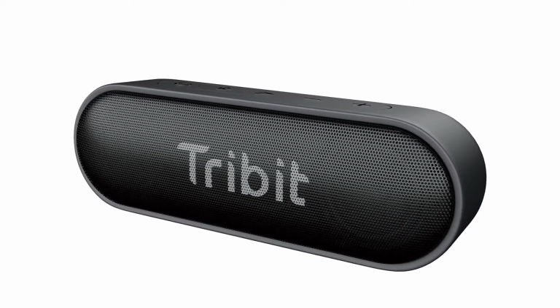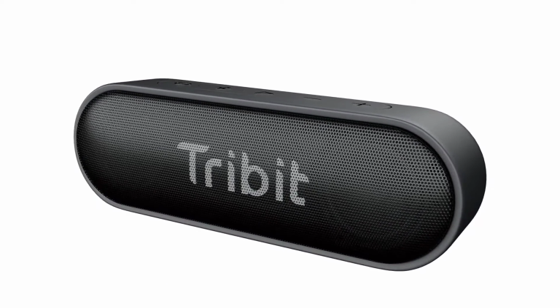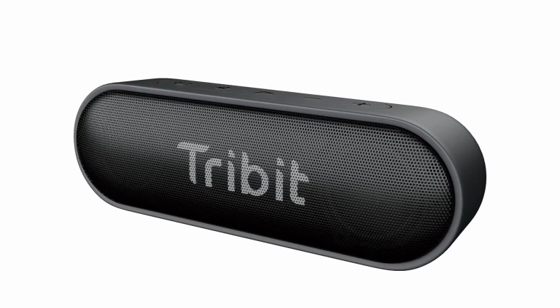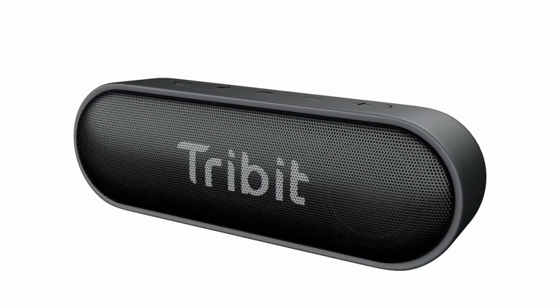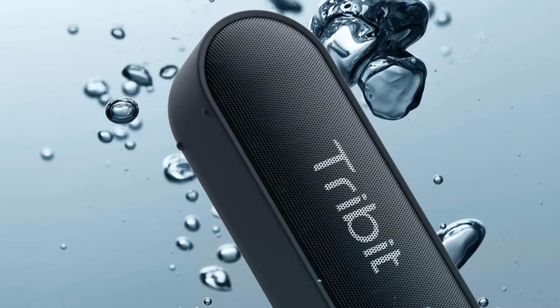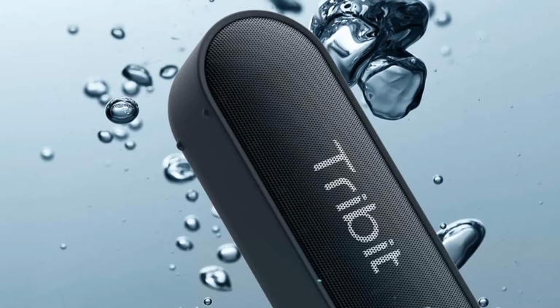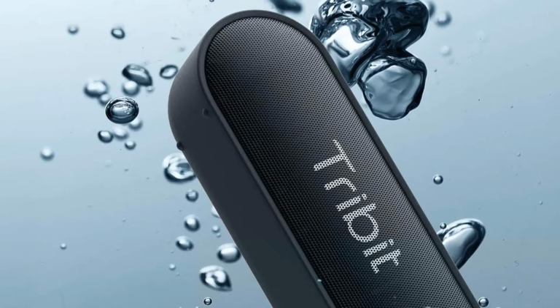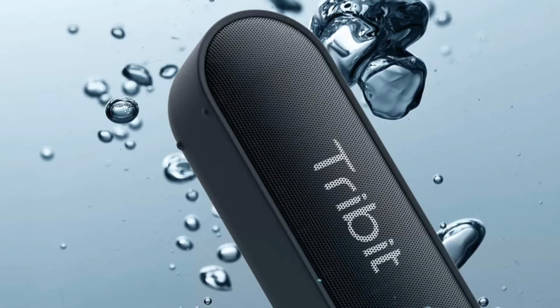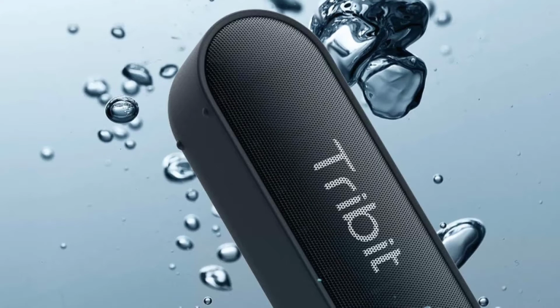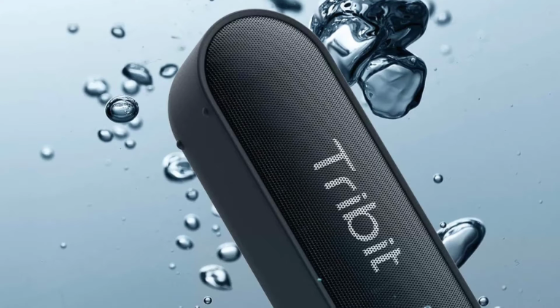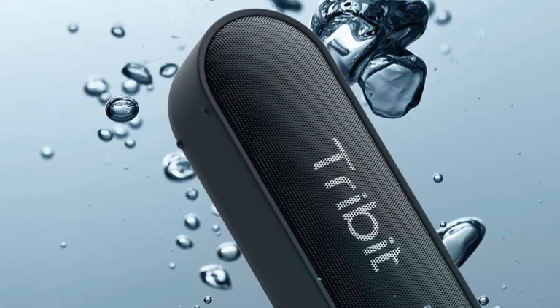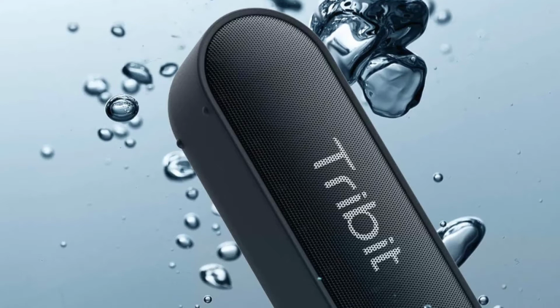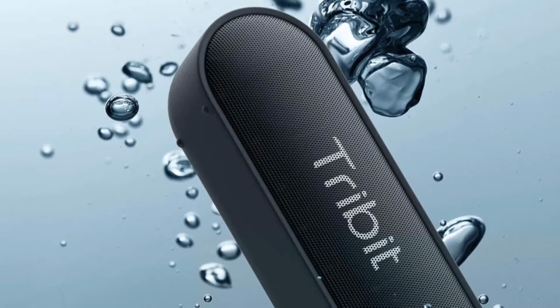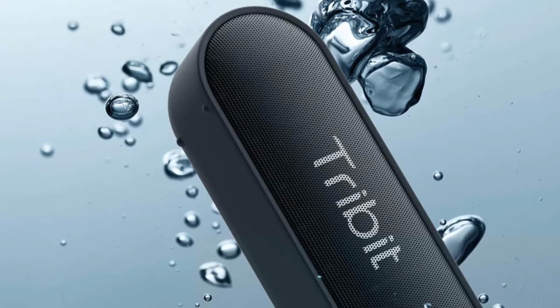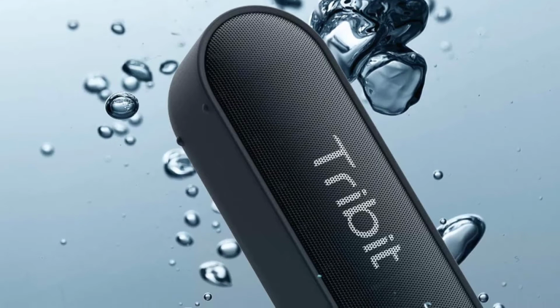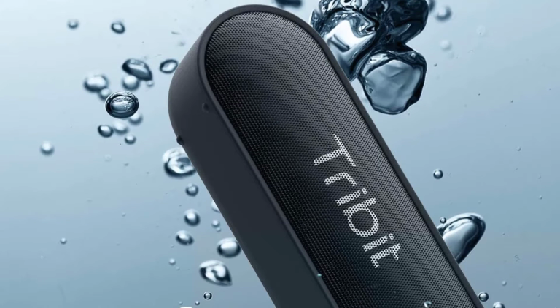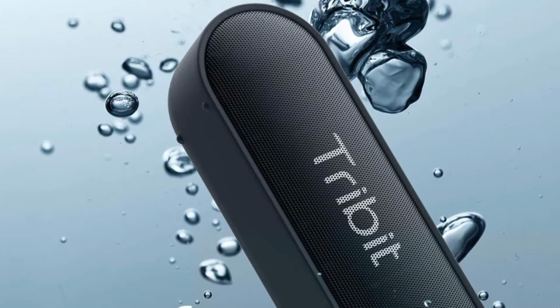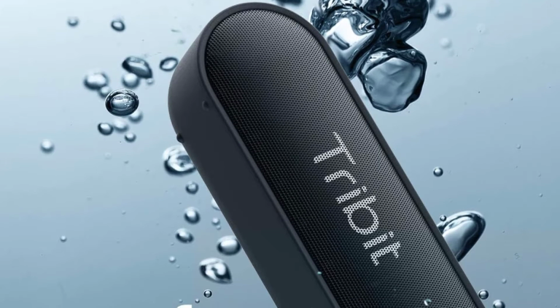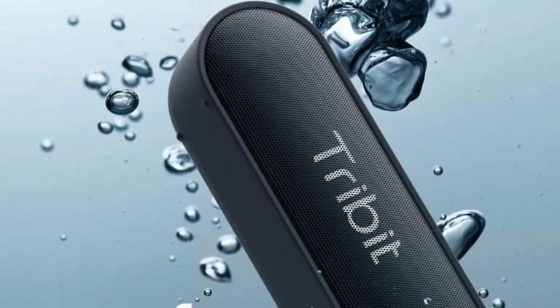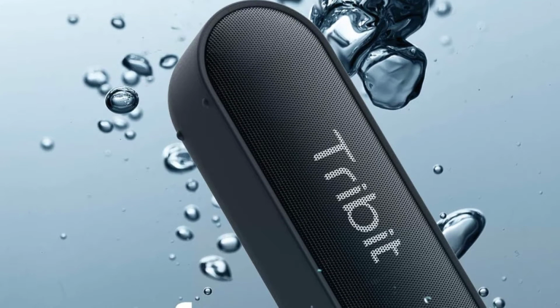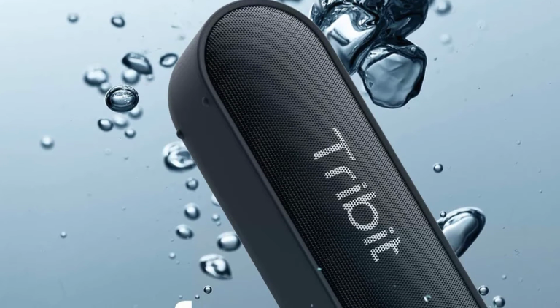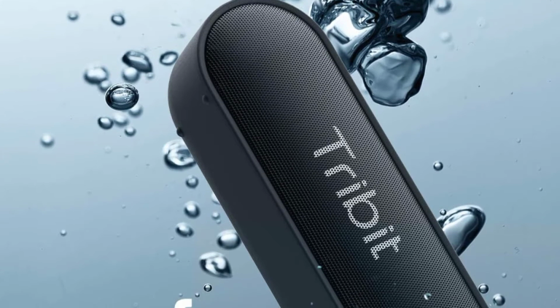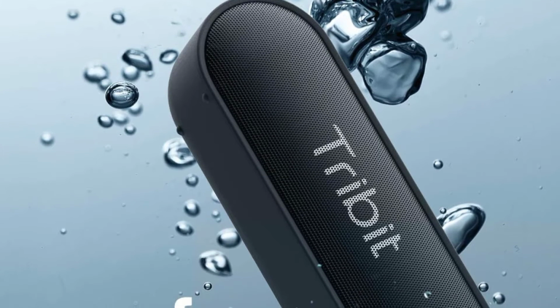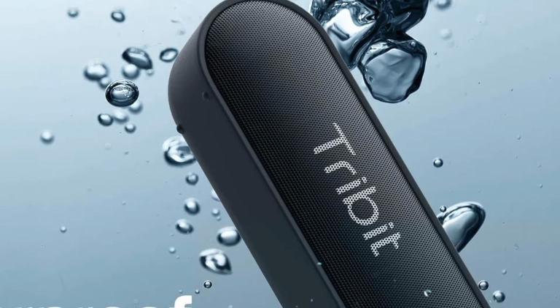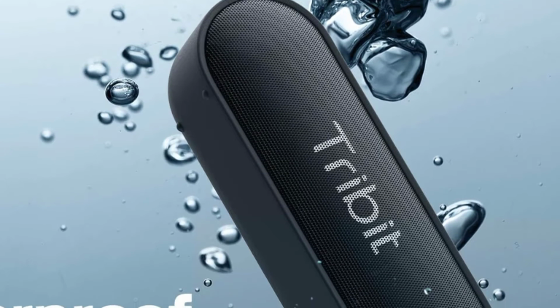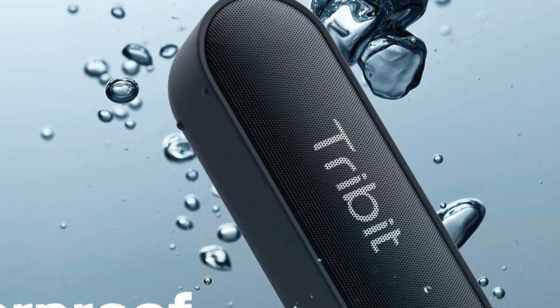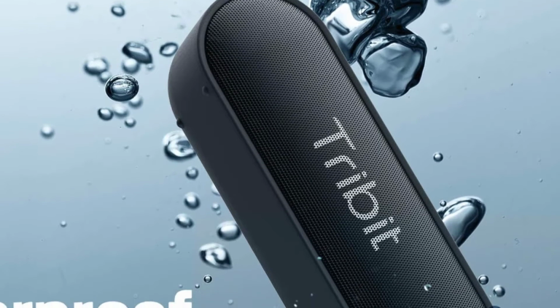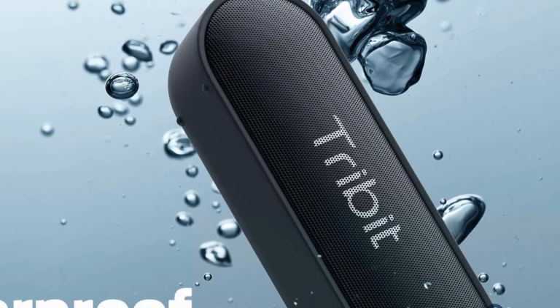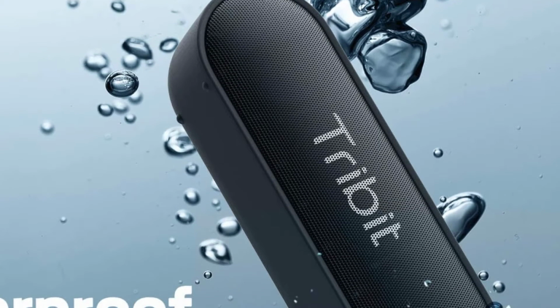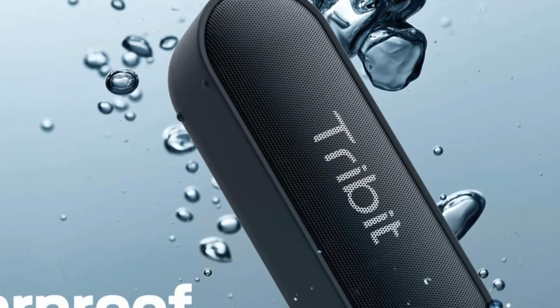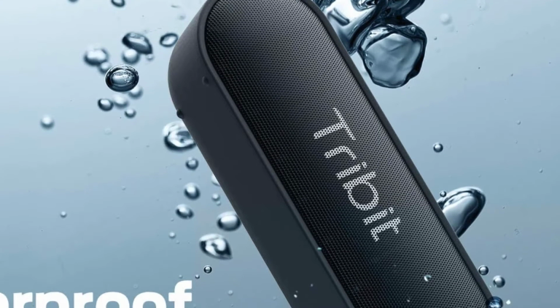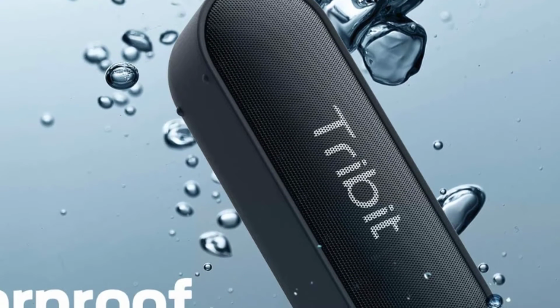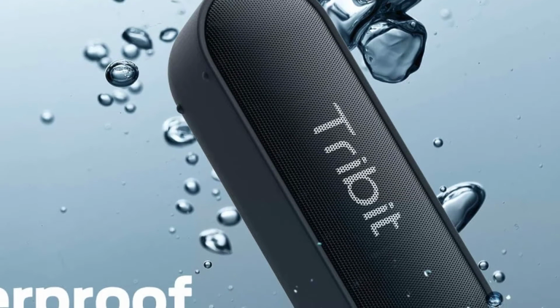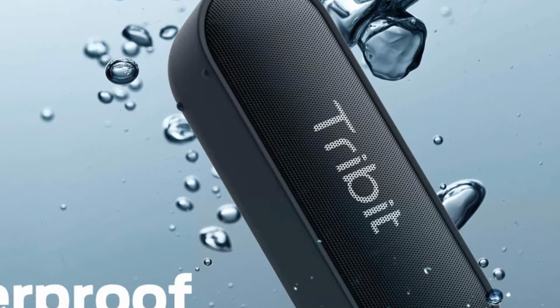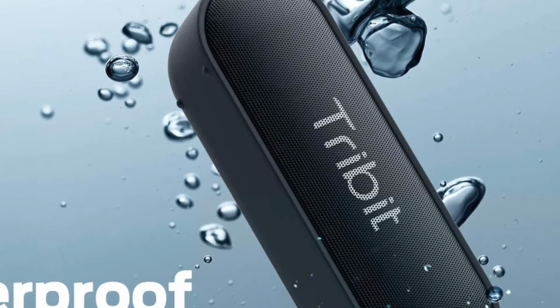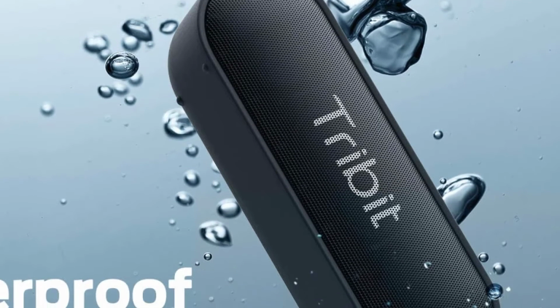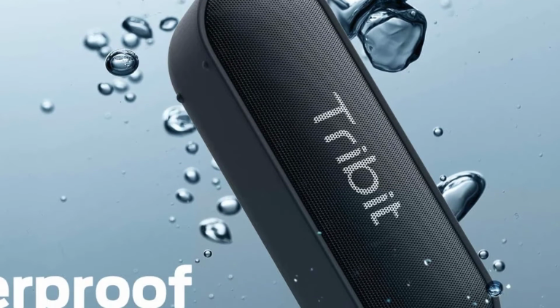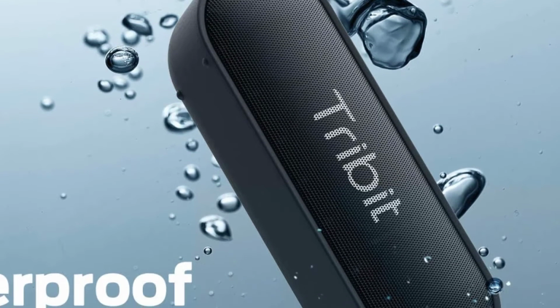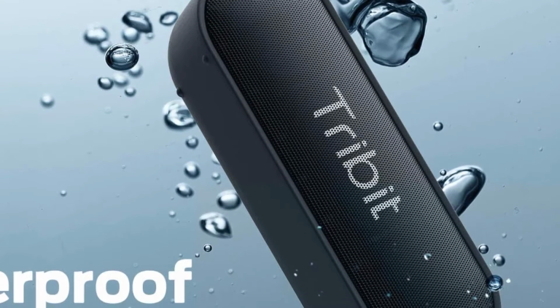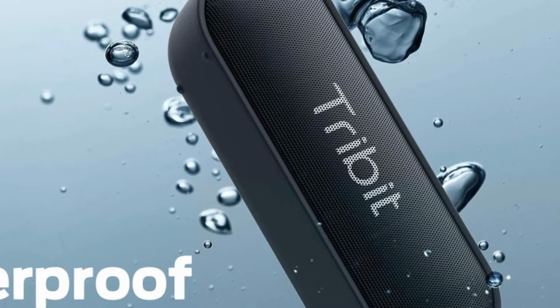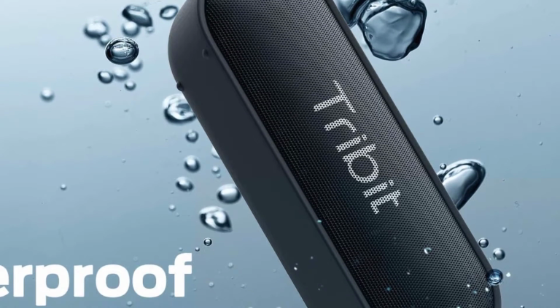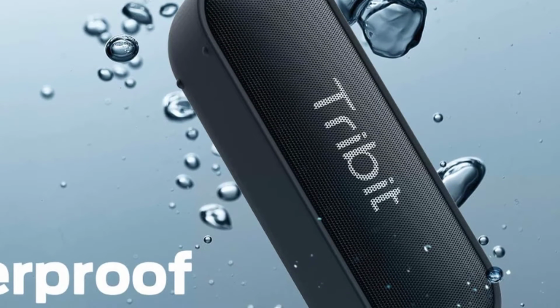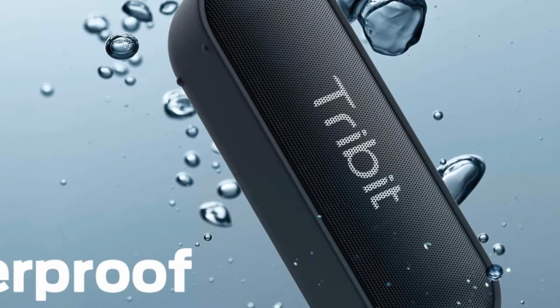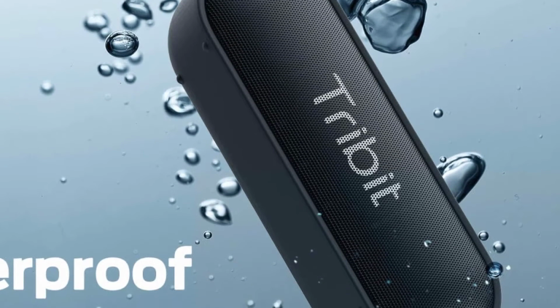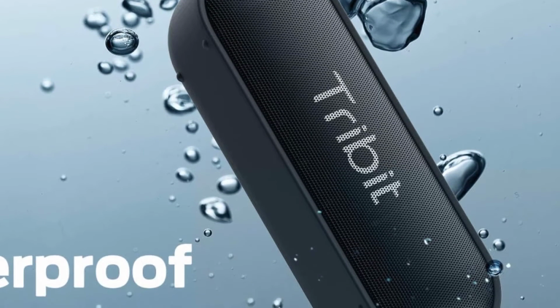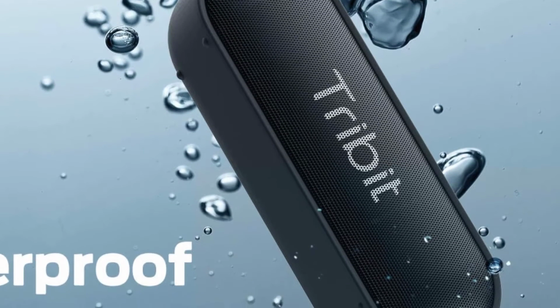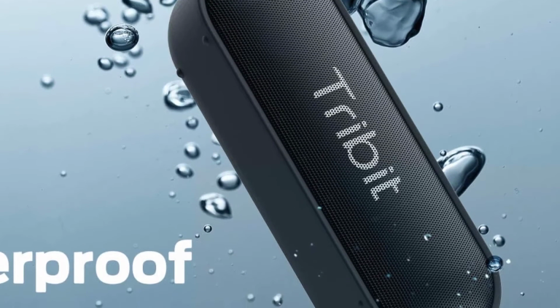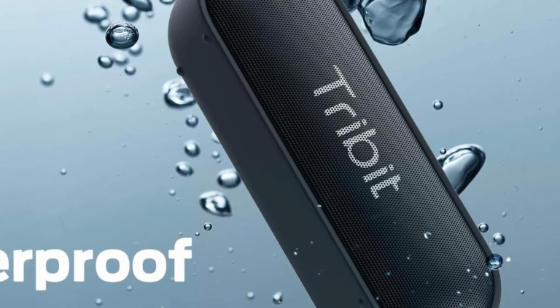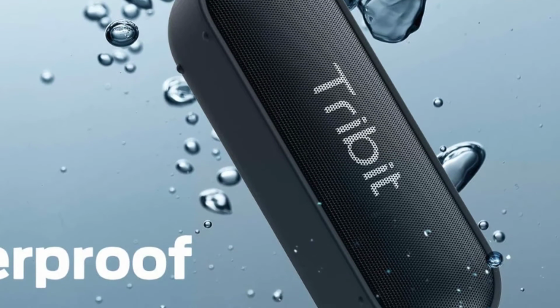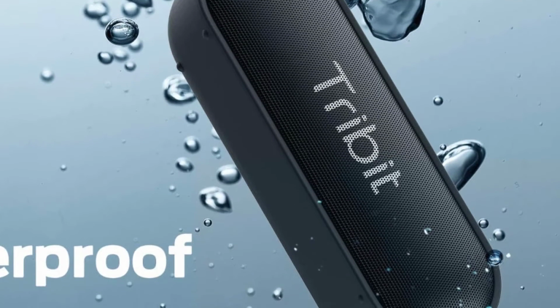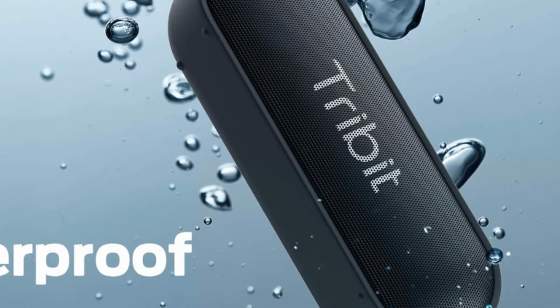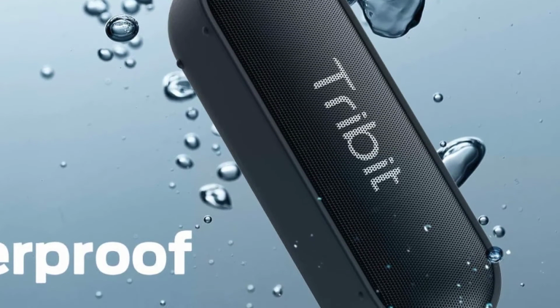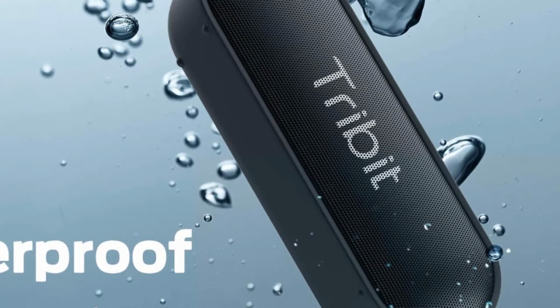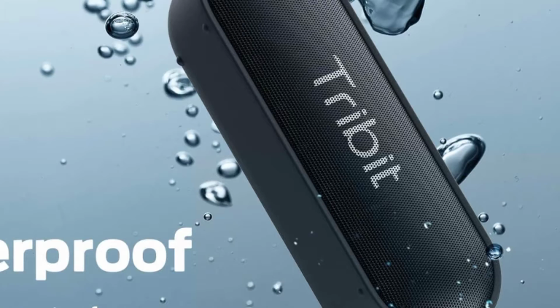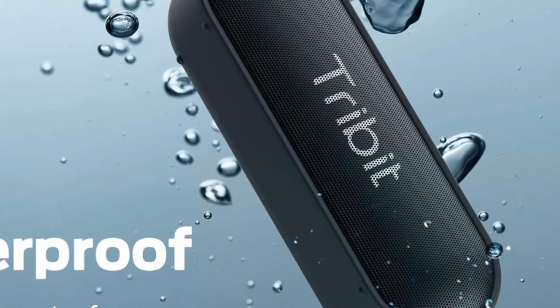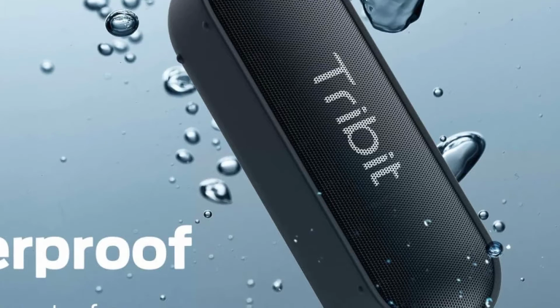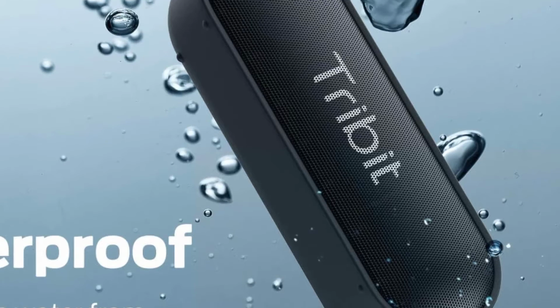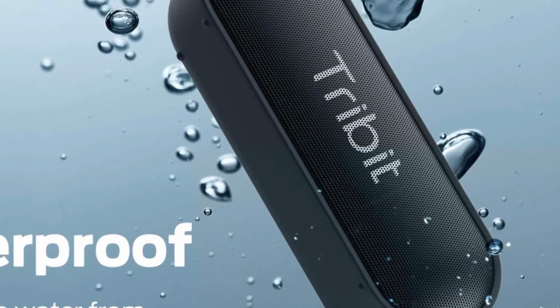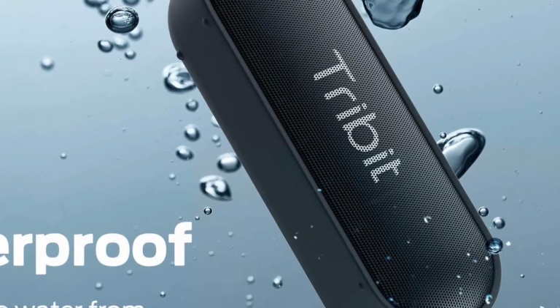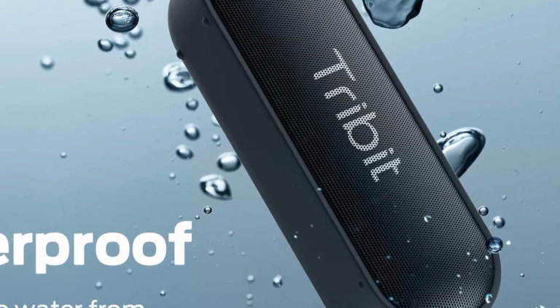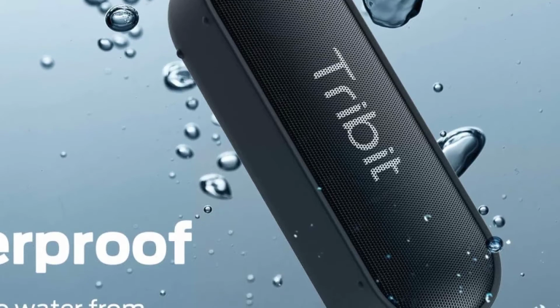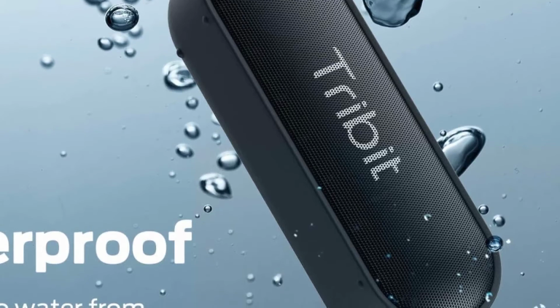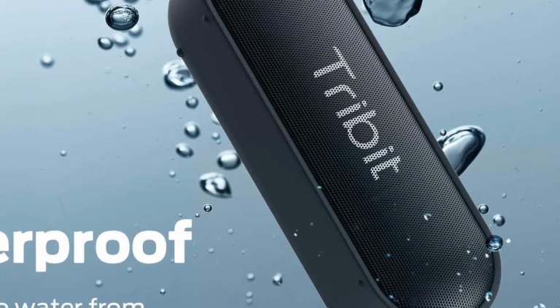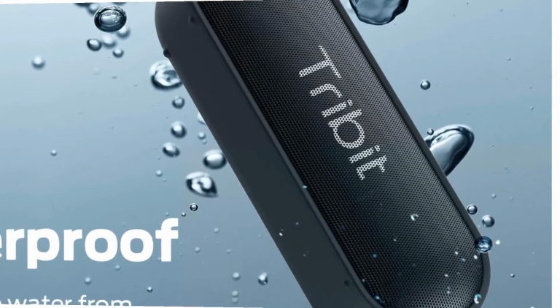Besides sounding decent for streaming your favorite music and more, this affordable Bluetooth speaker is also fully waterproof.